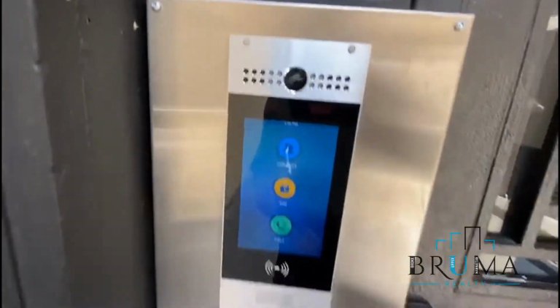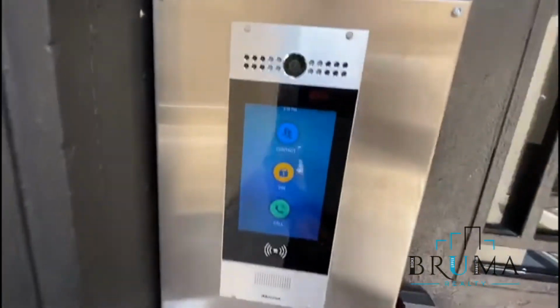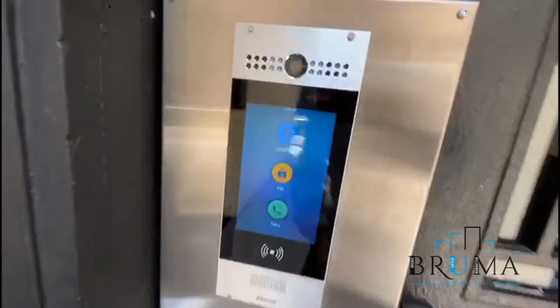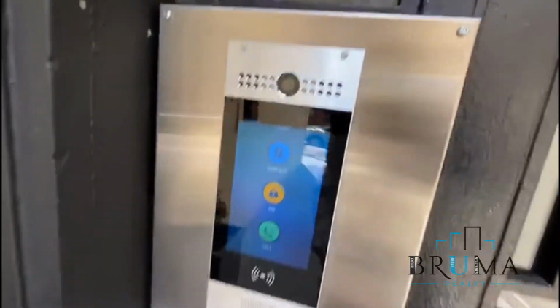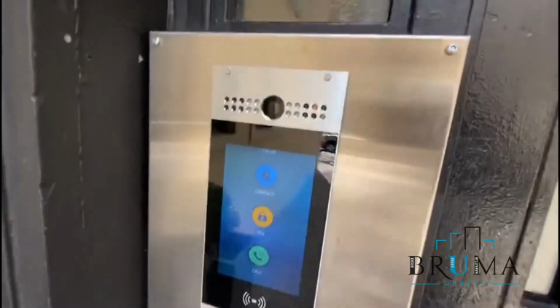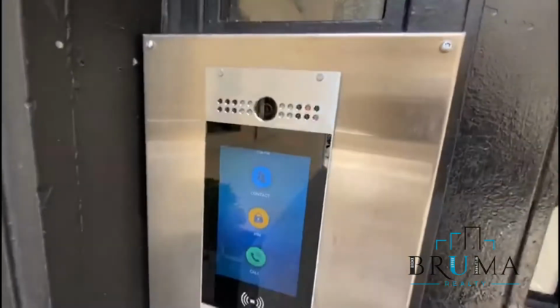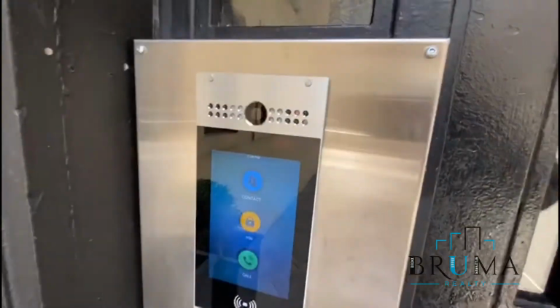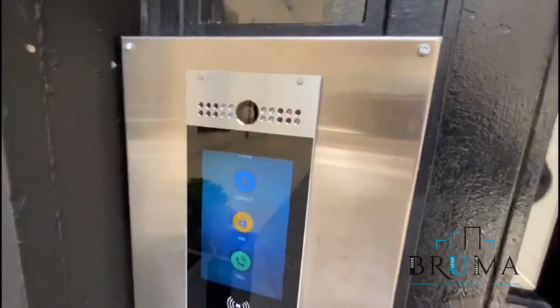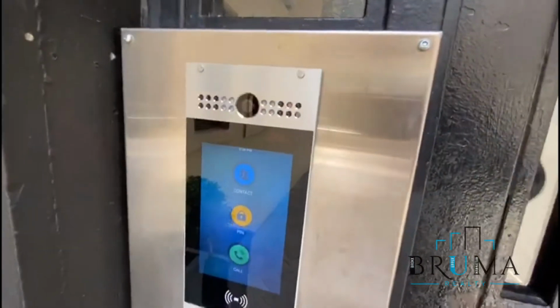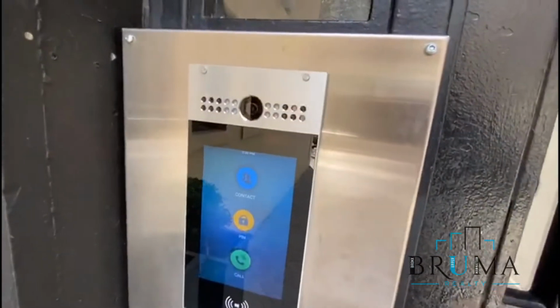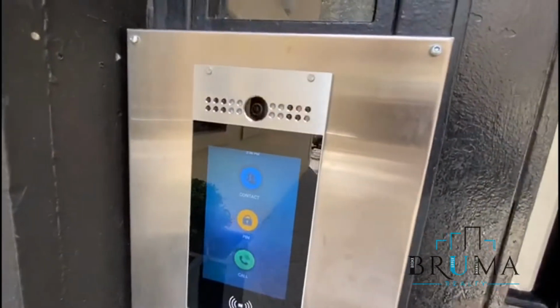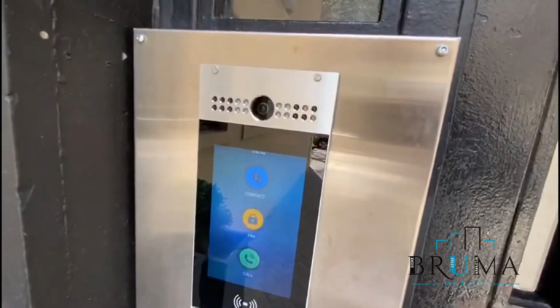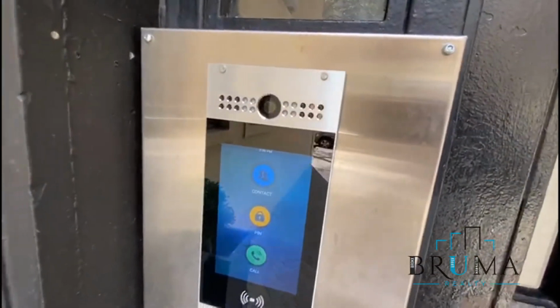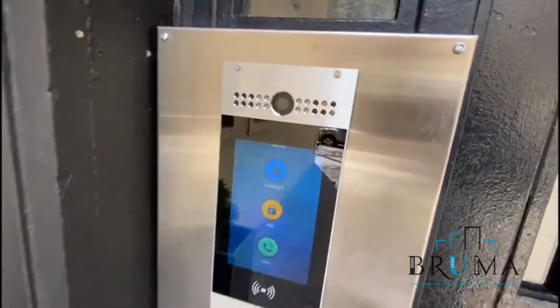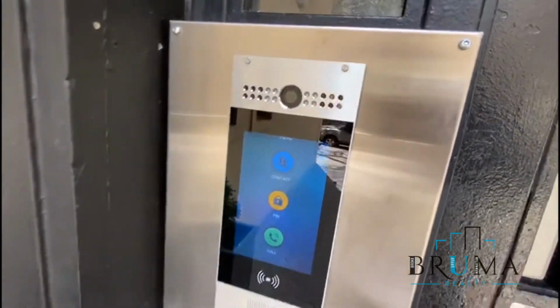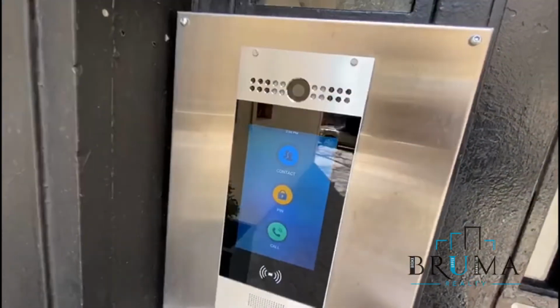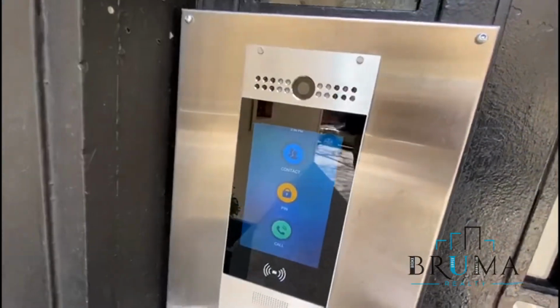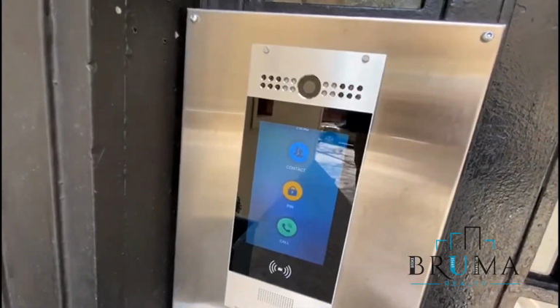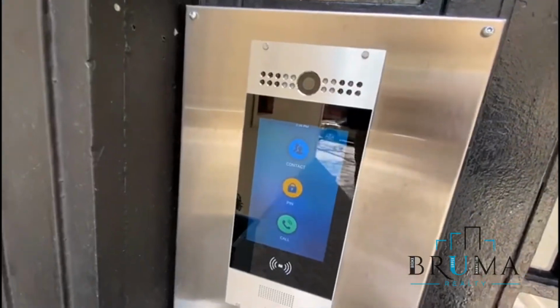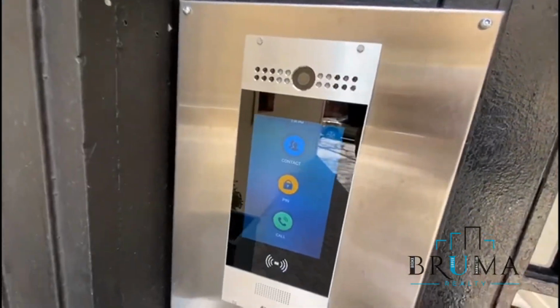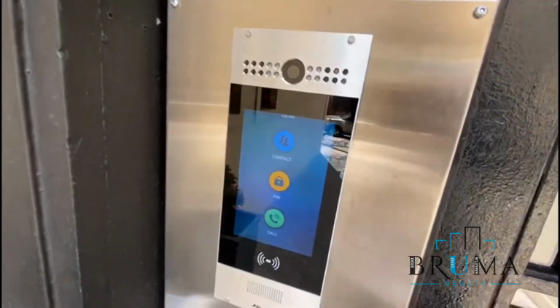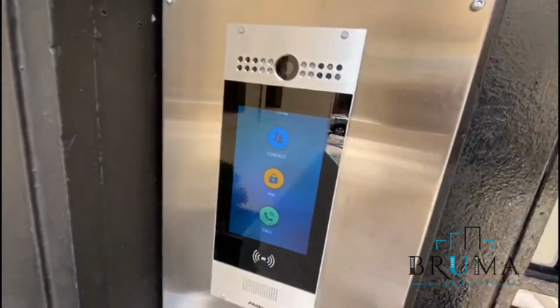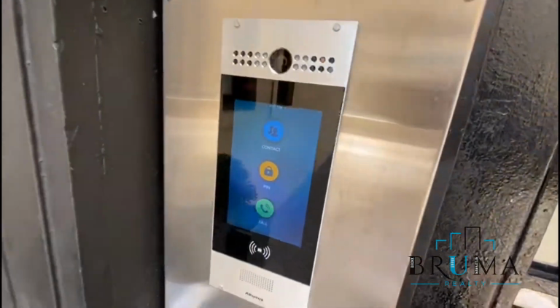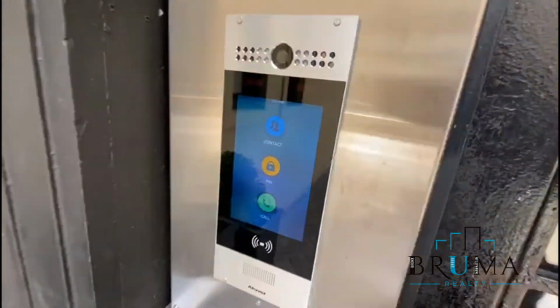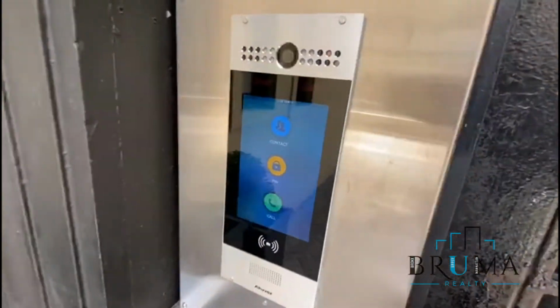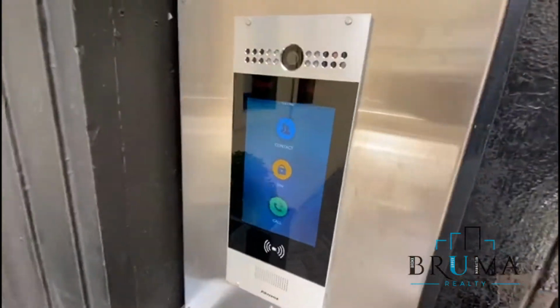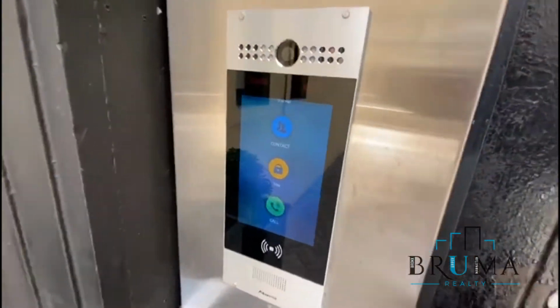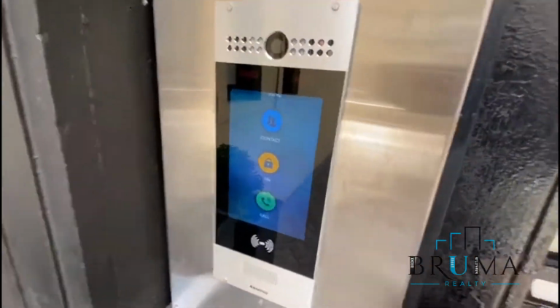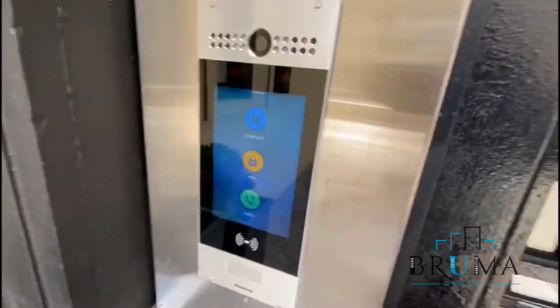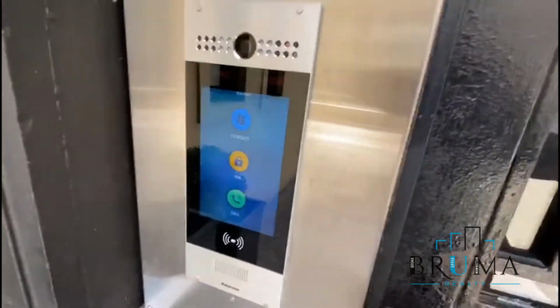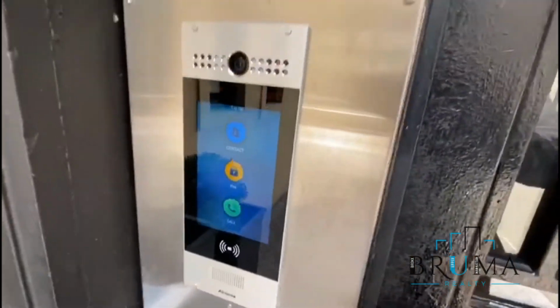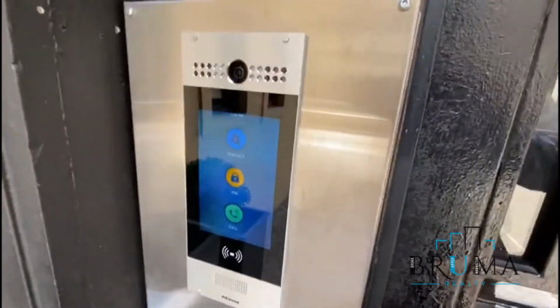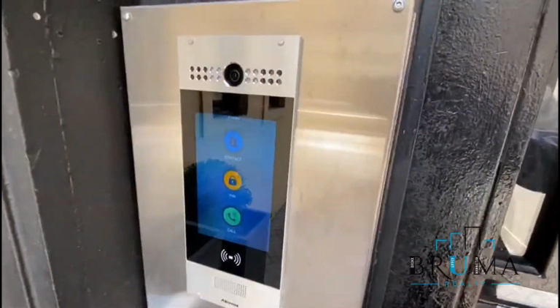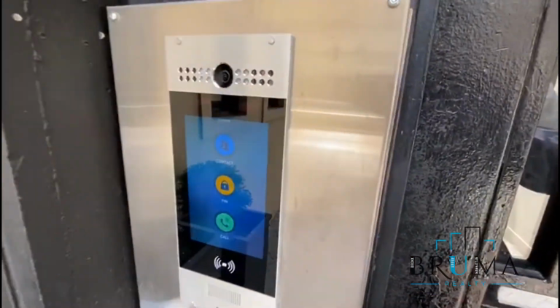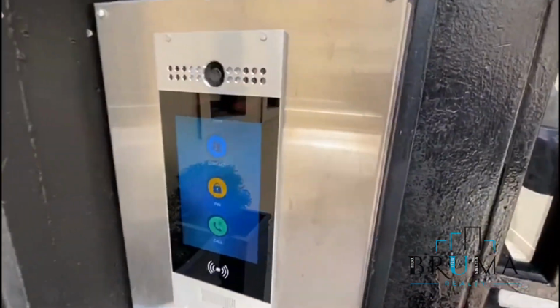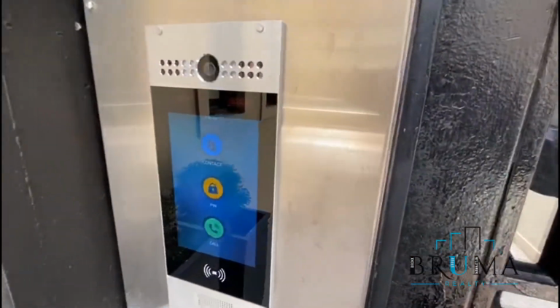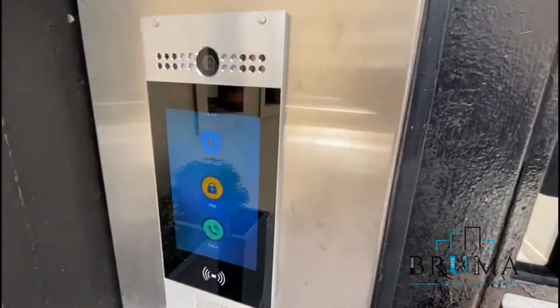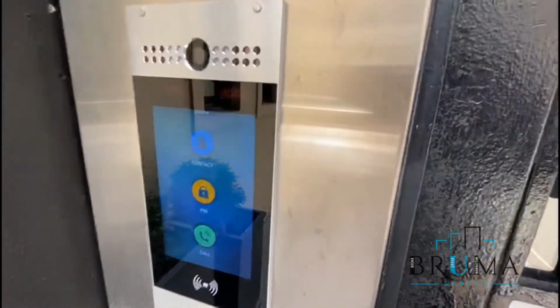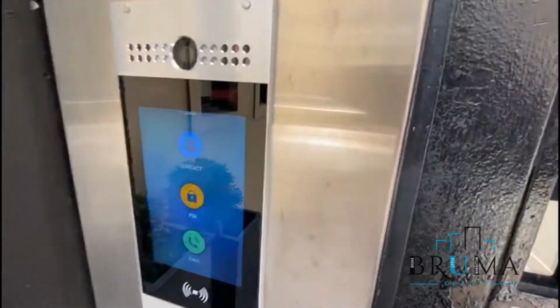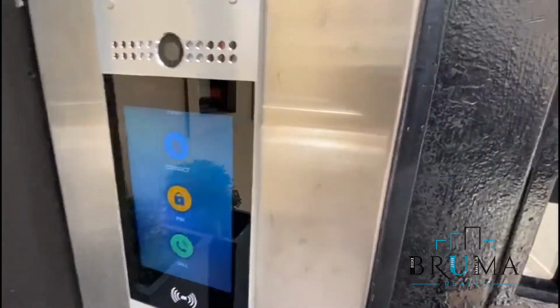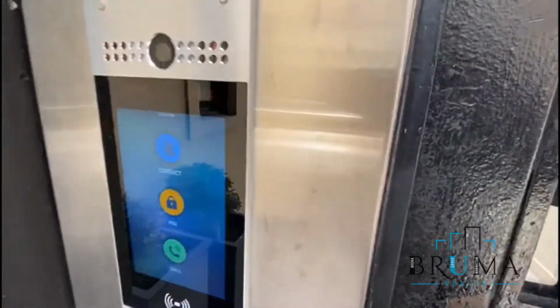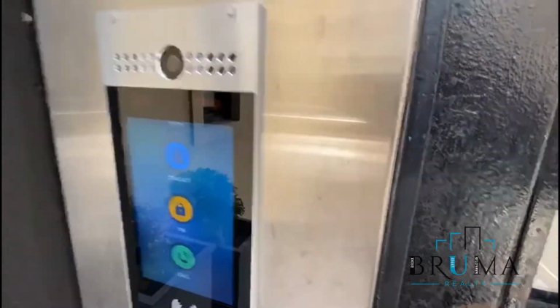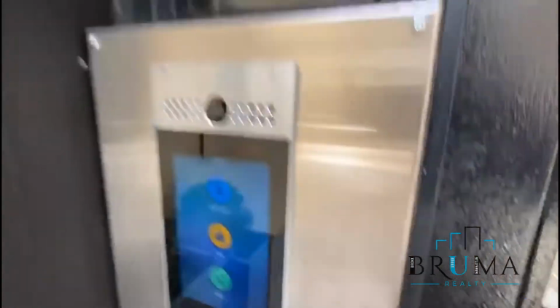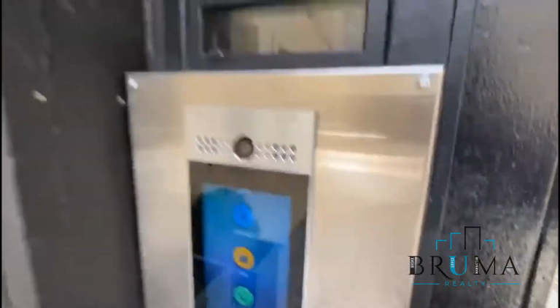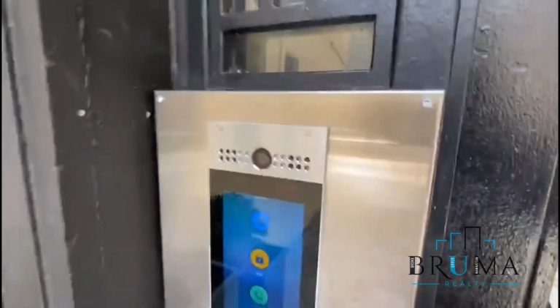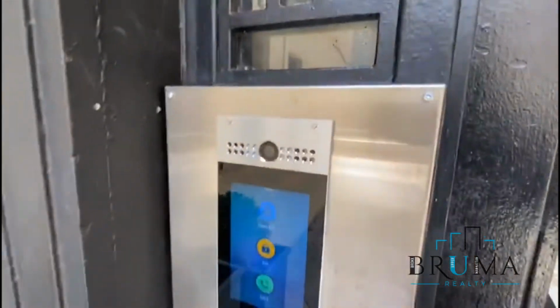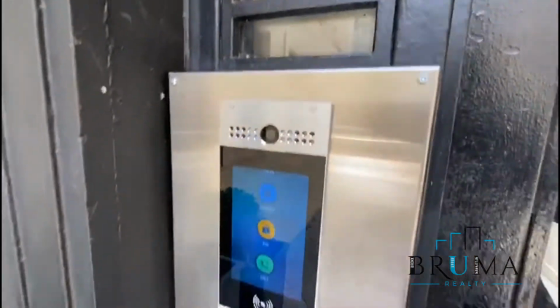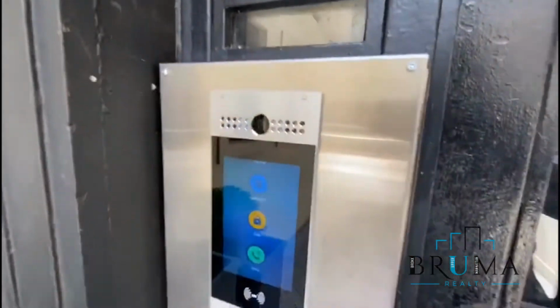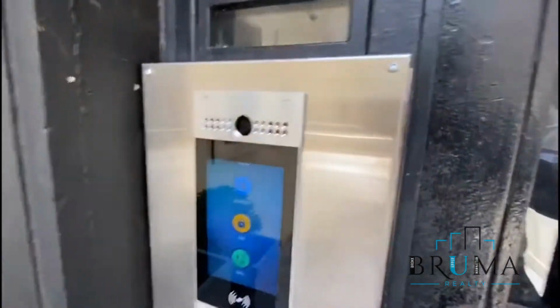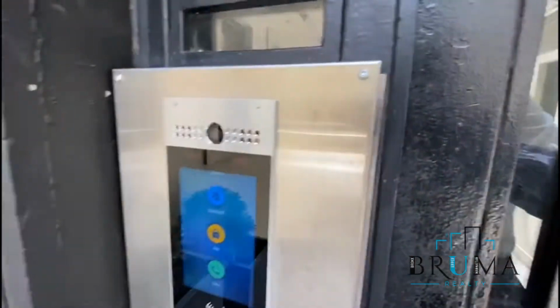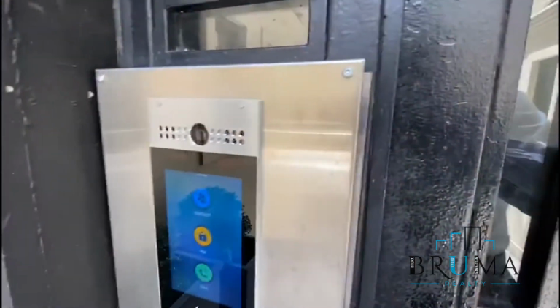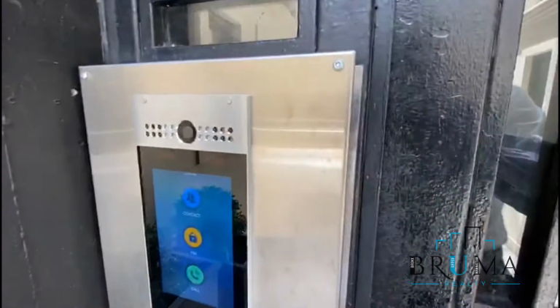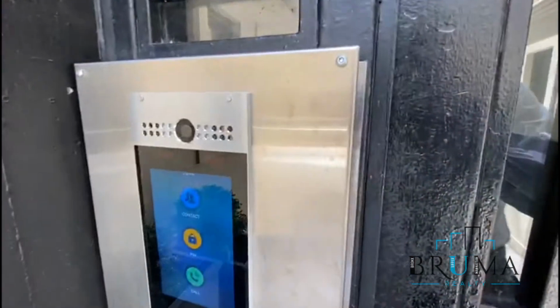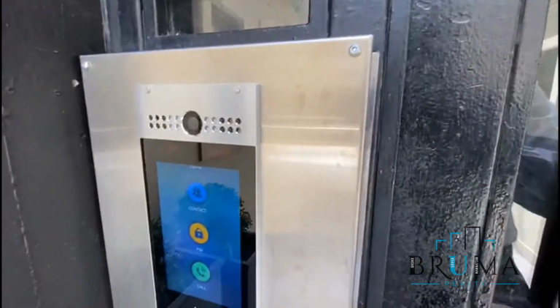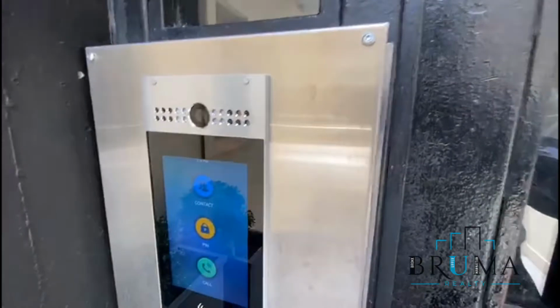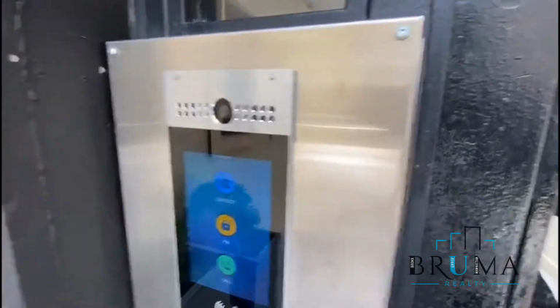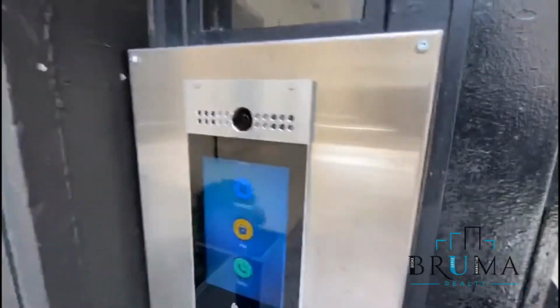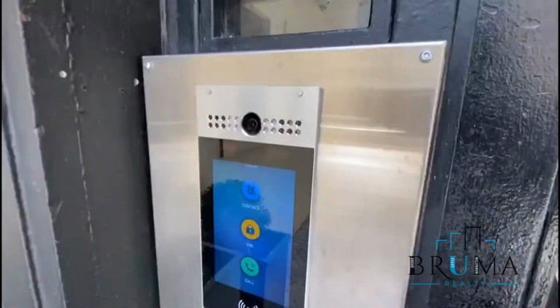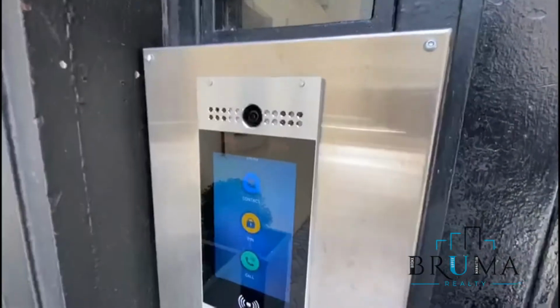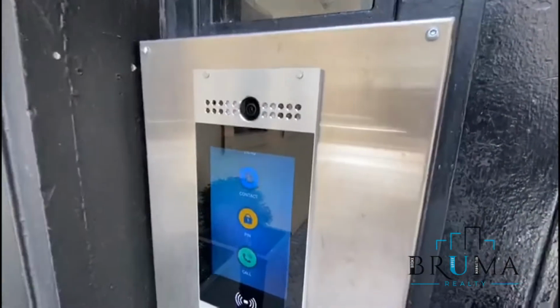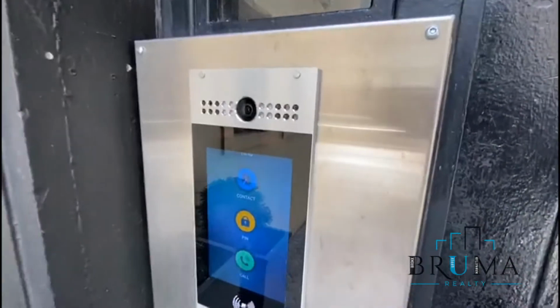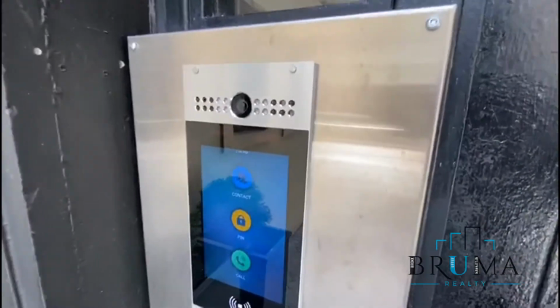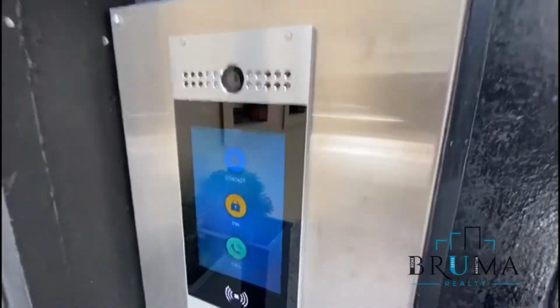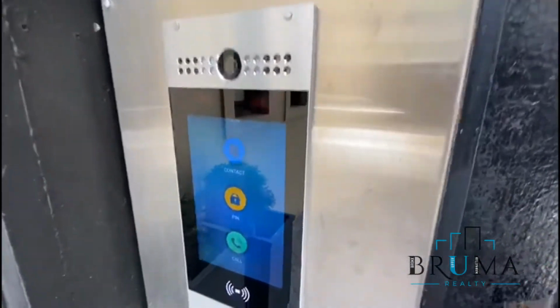Buzz people in virtually through an app, and you get to see them as well.